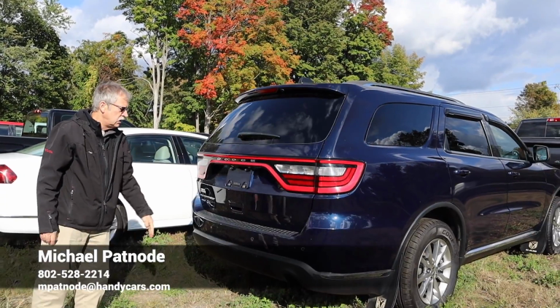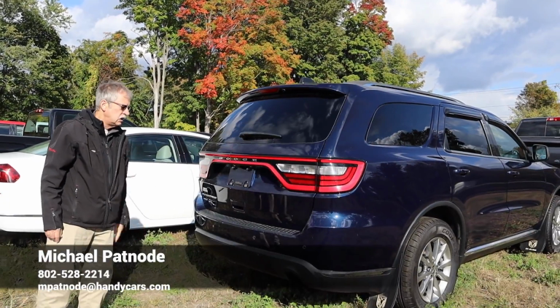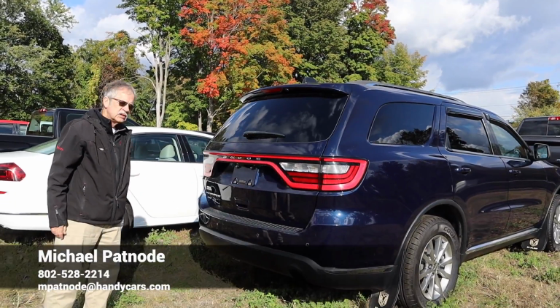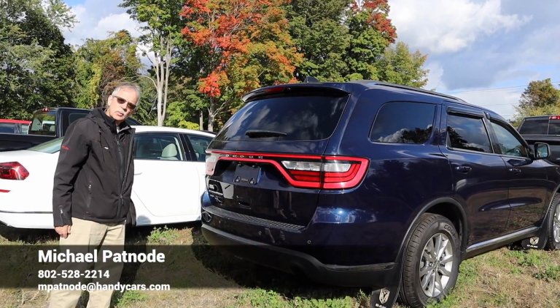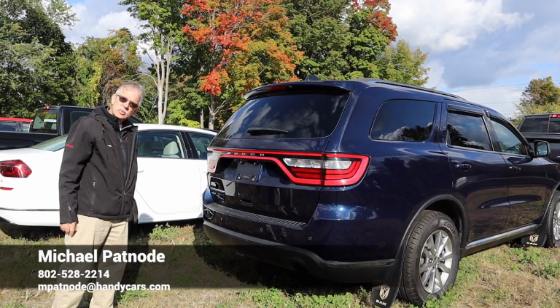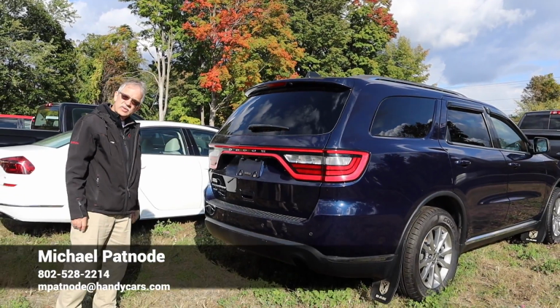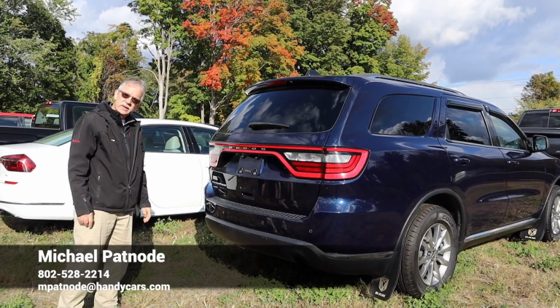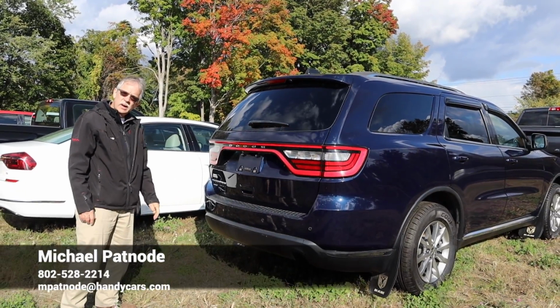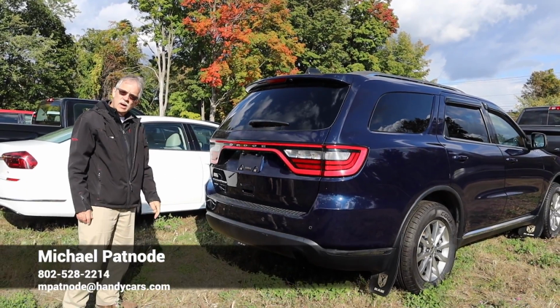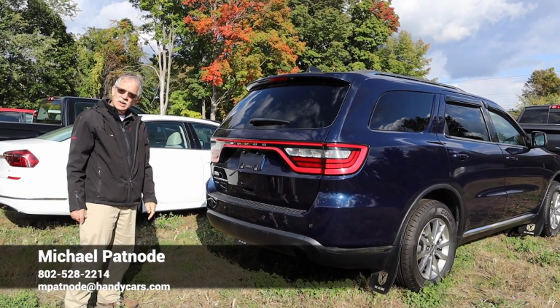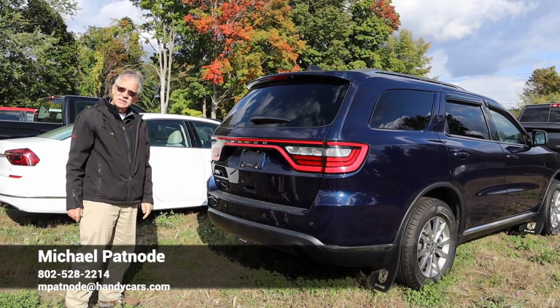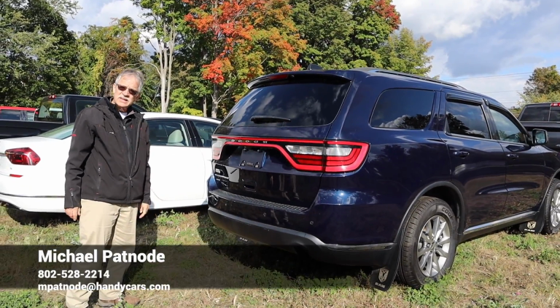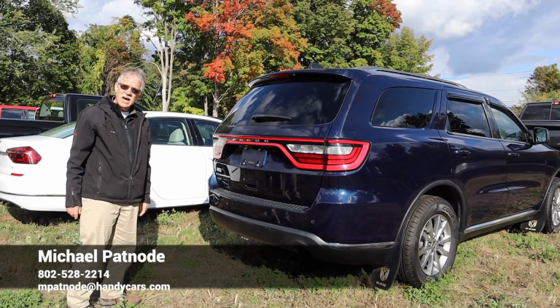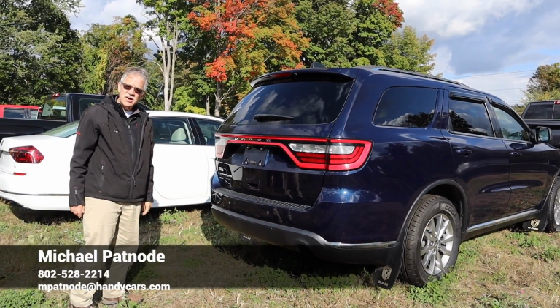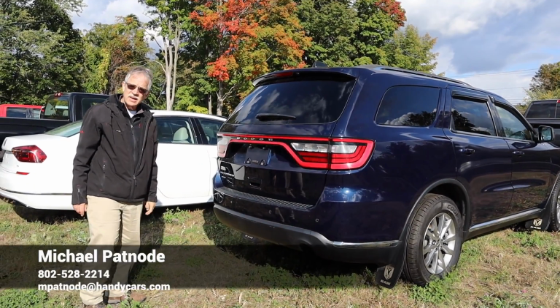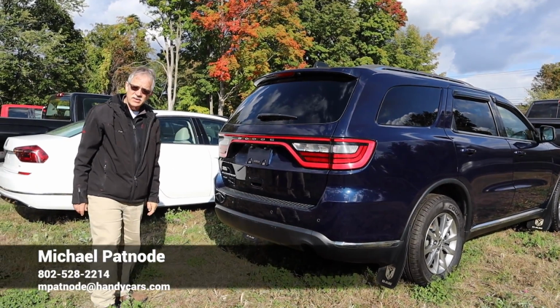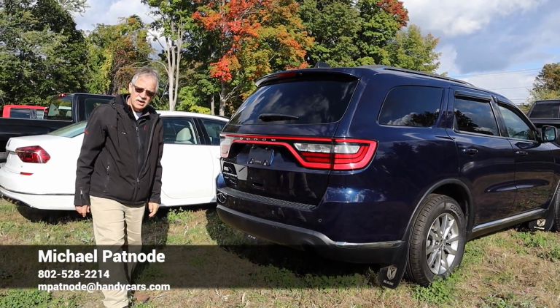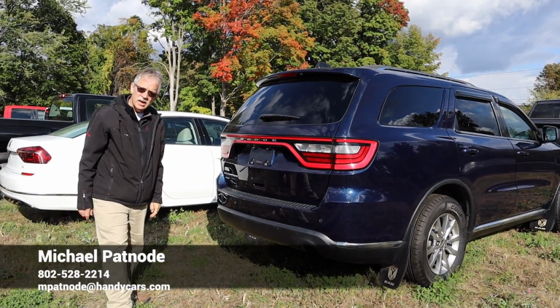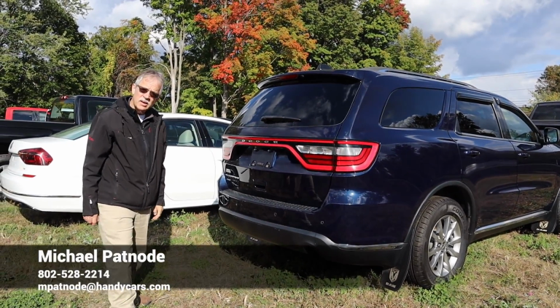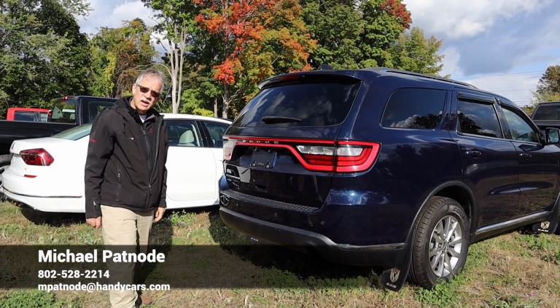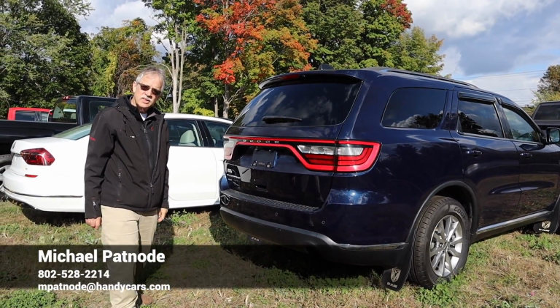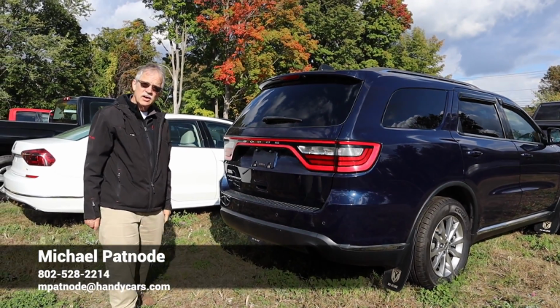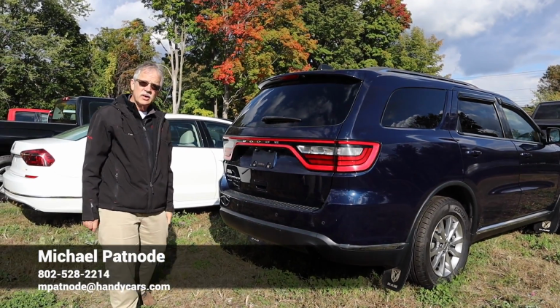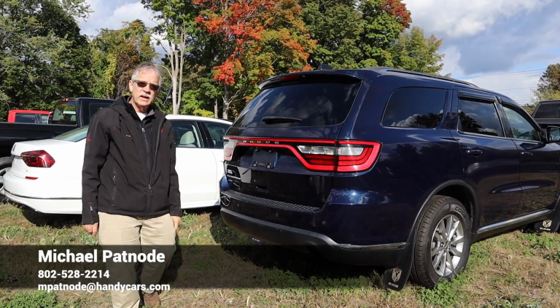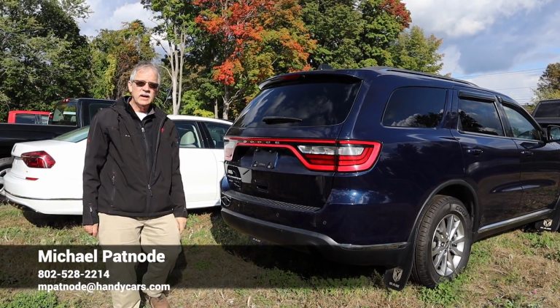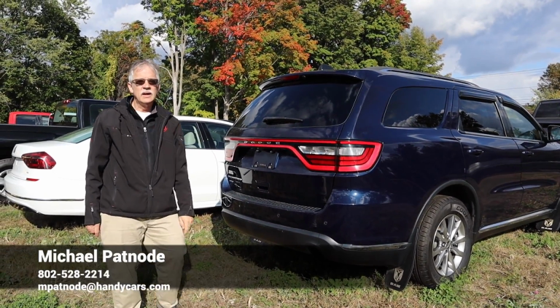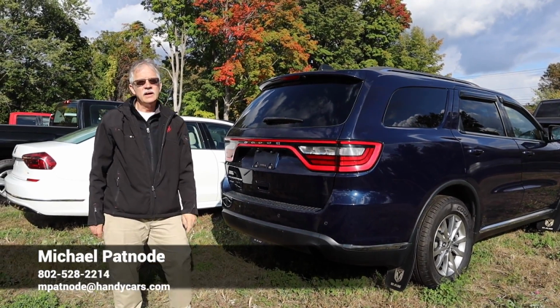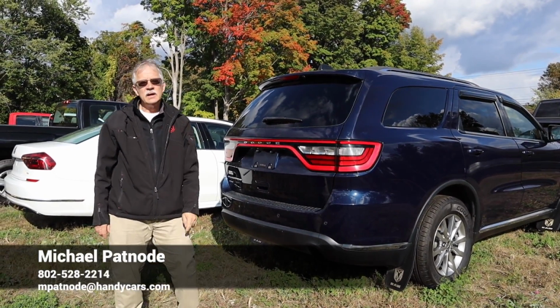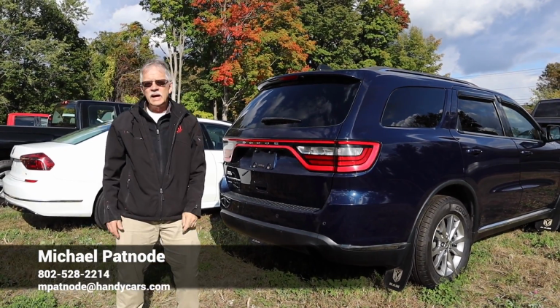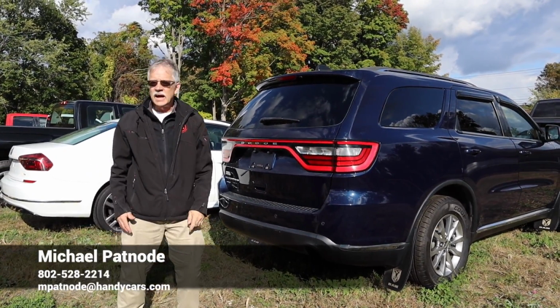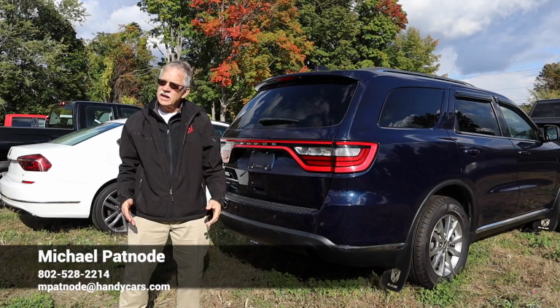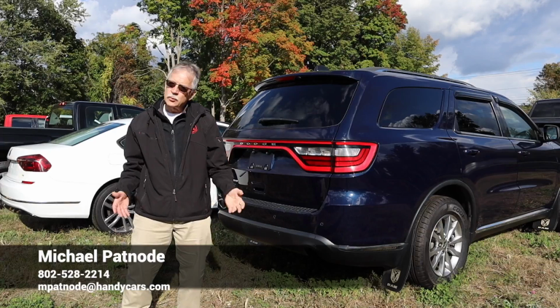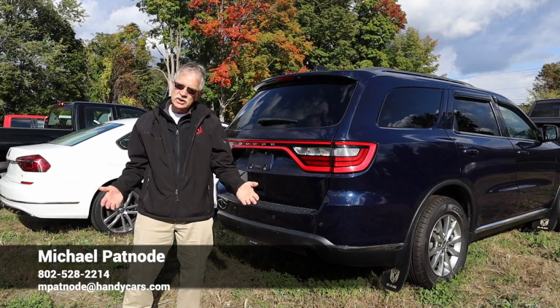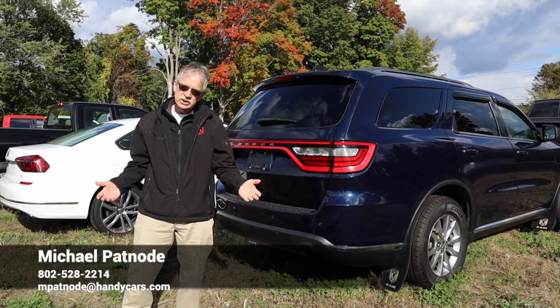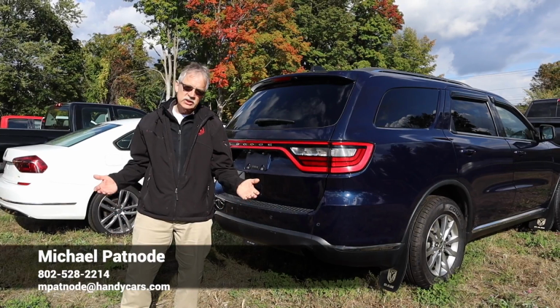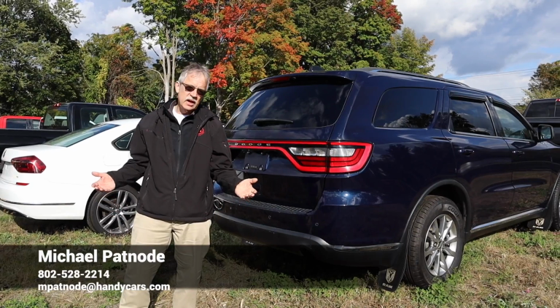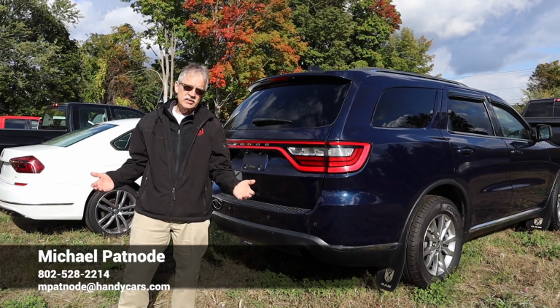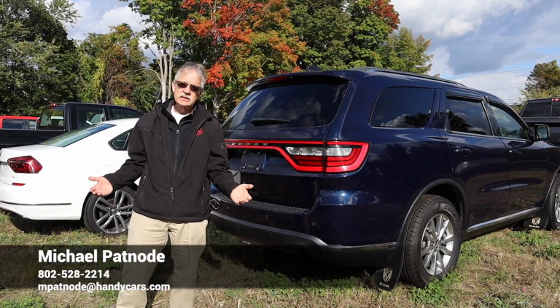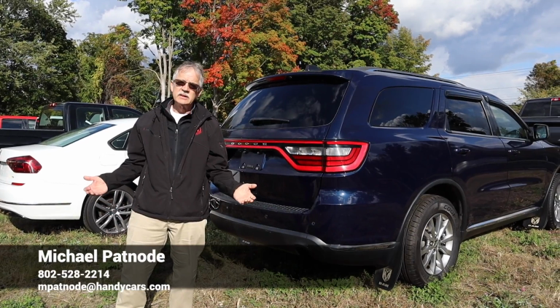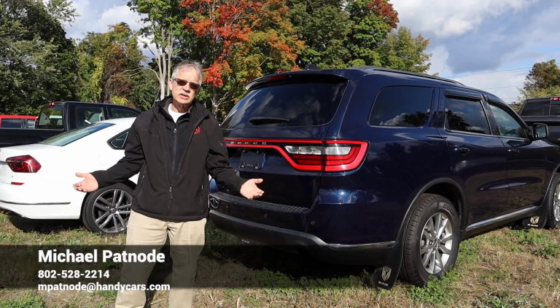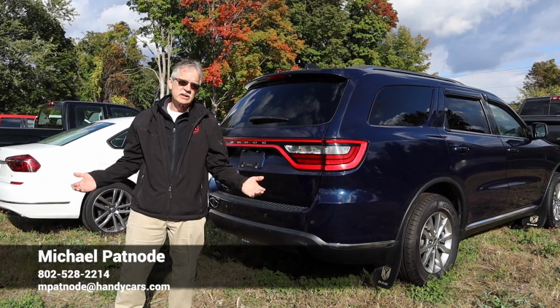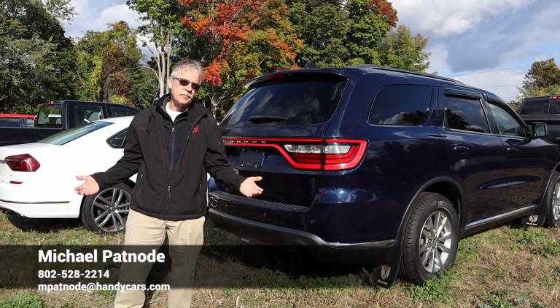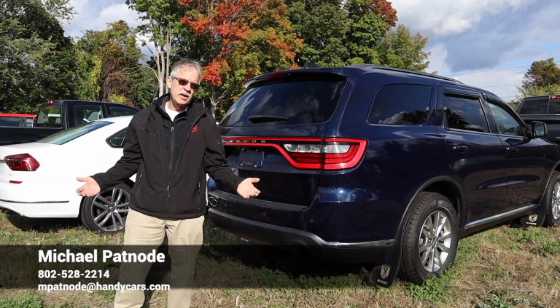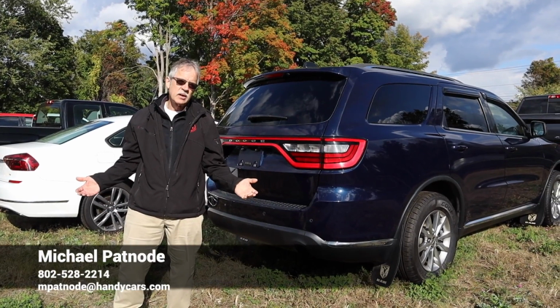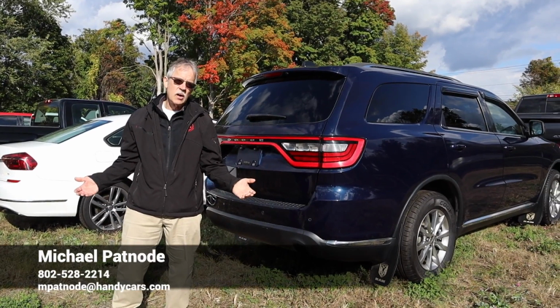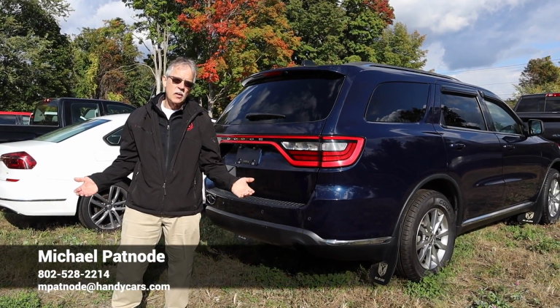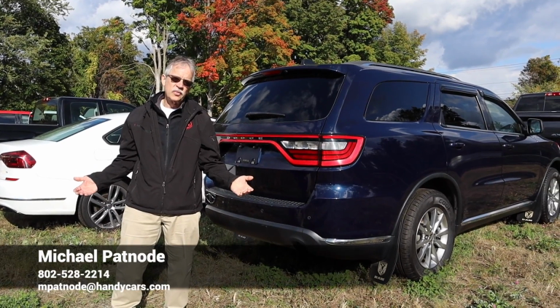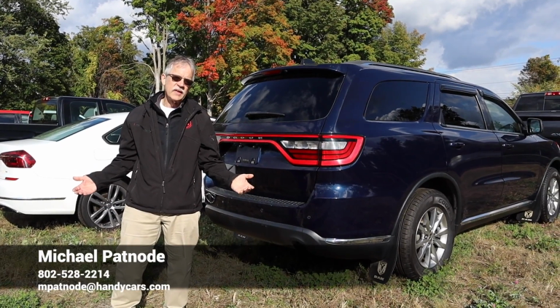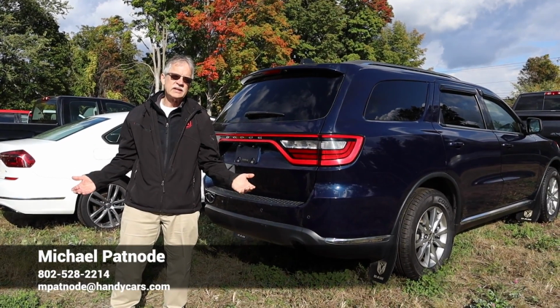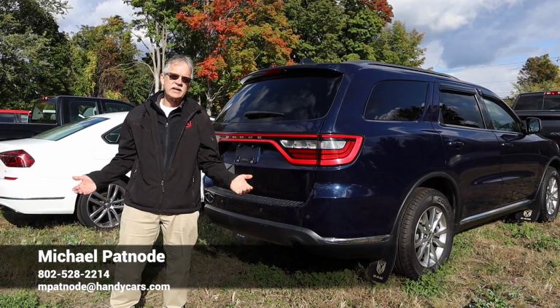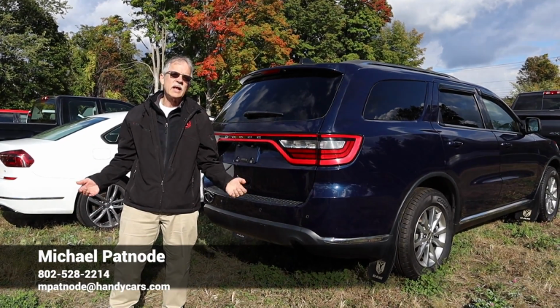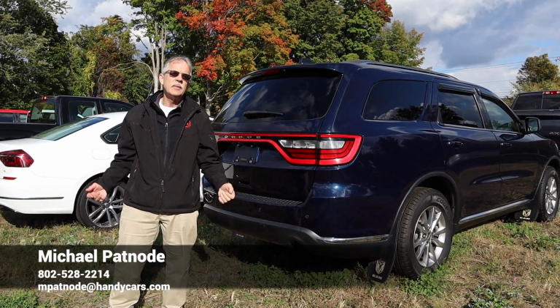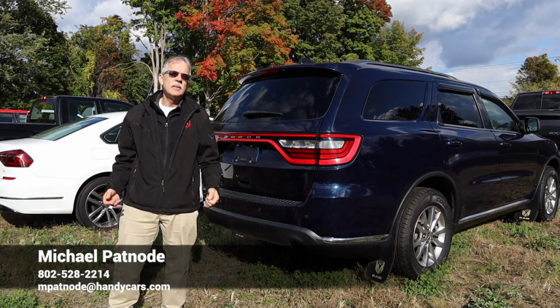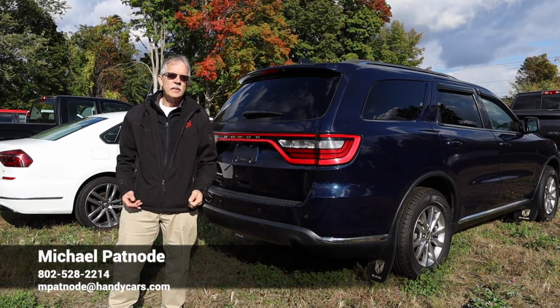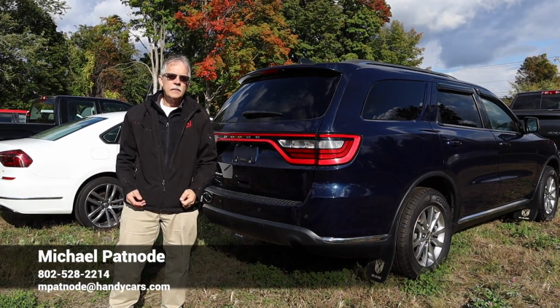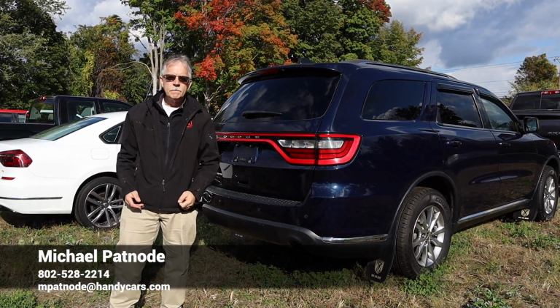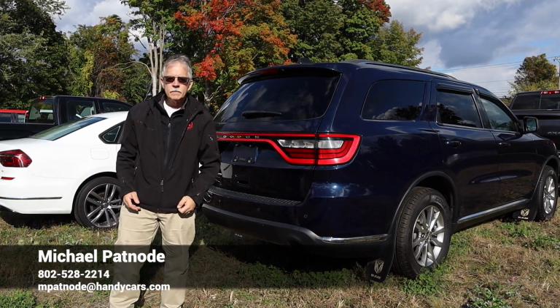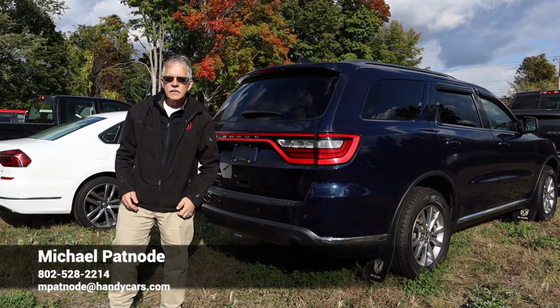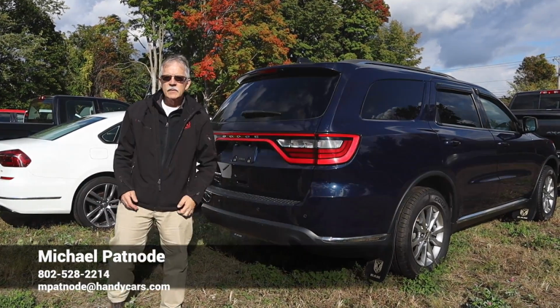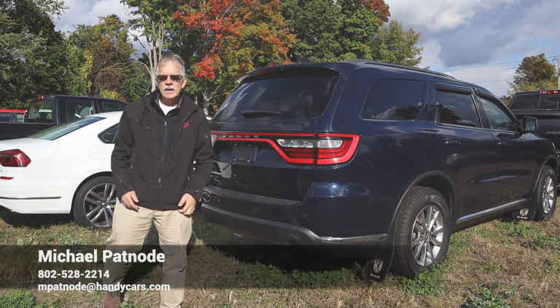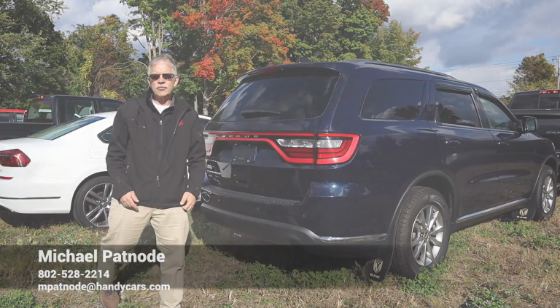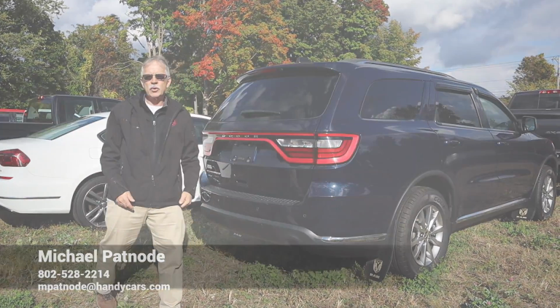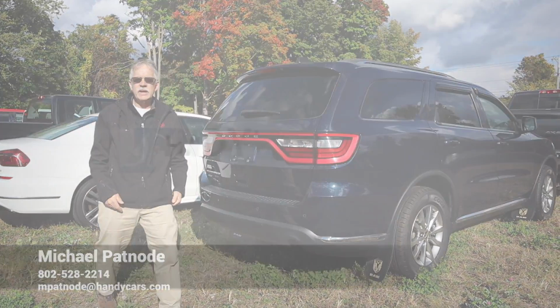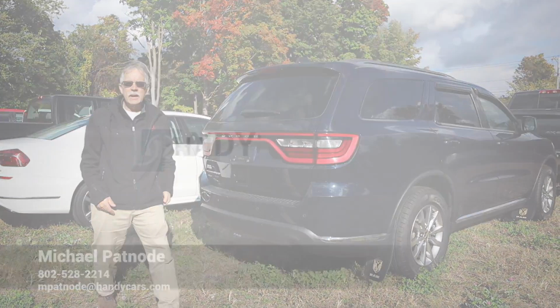So we'll see you on Saturday at 9:30. Any questions, obviously just give me a call. Thanks again, have a great day.